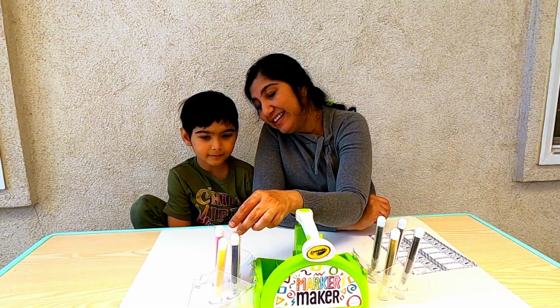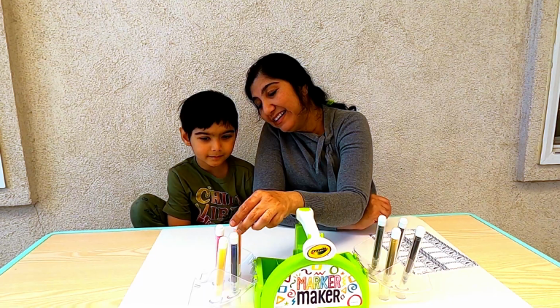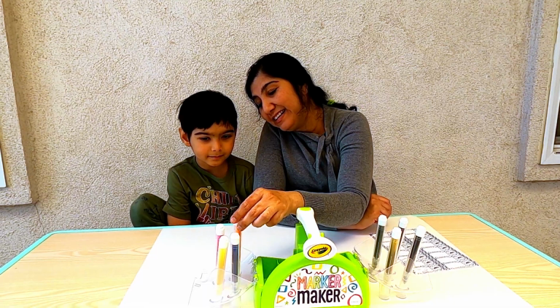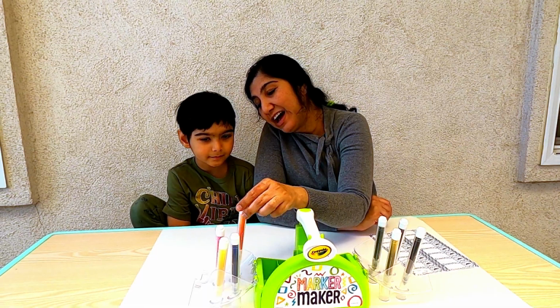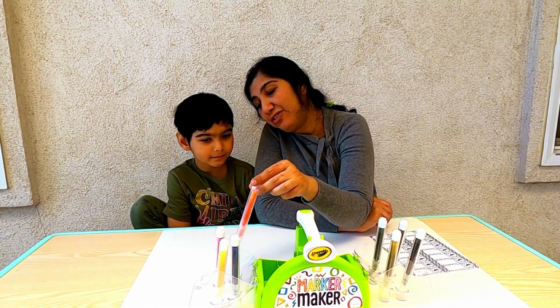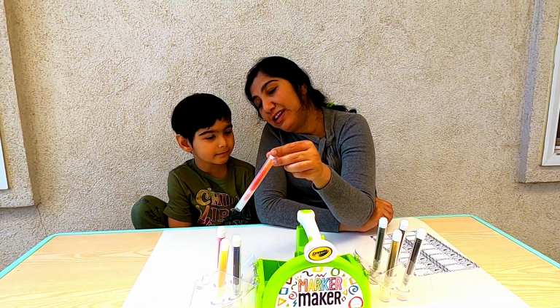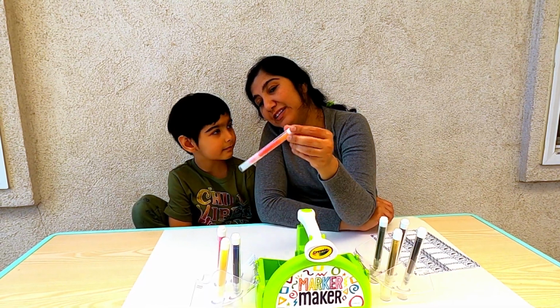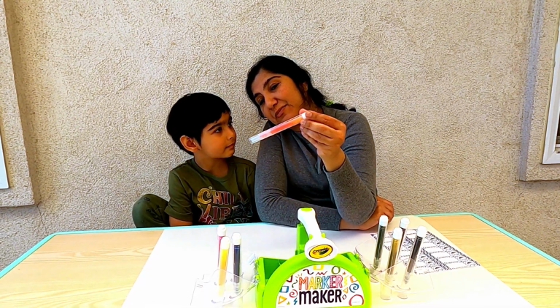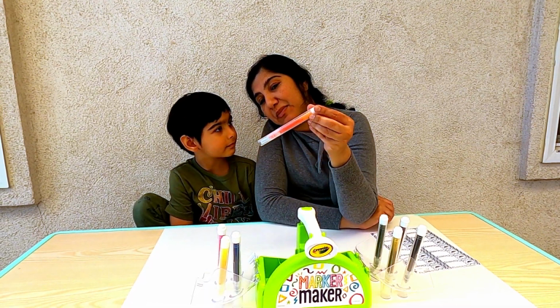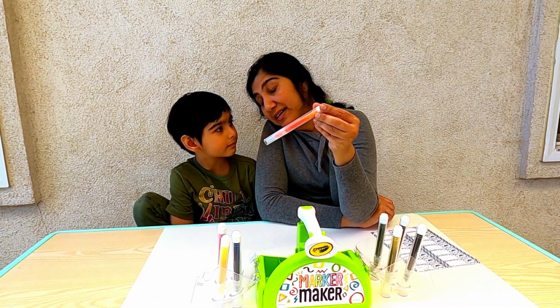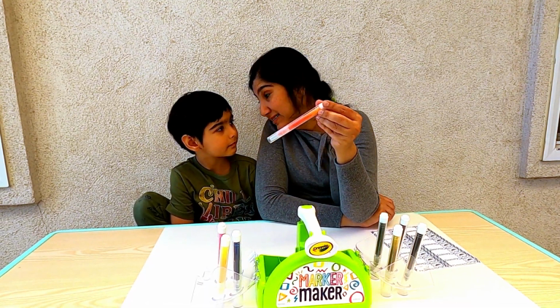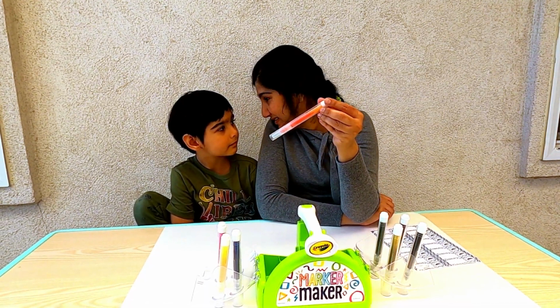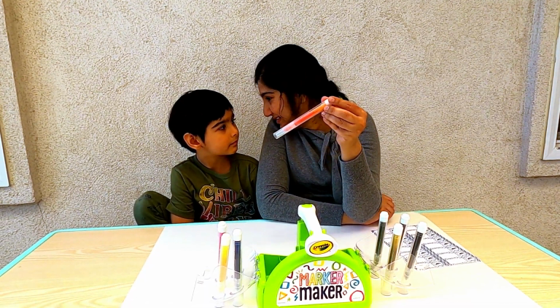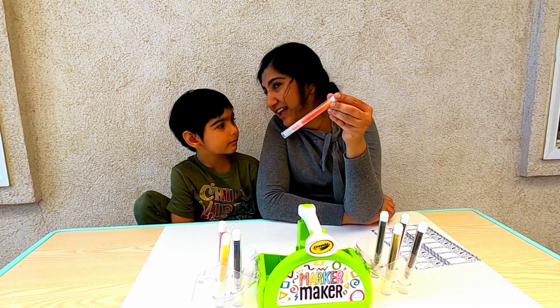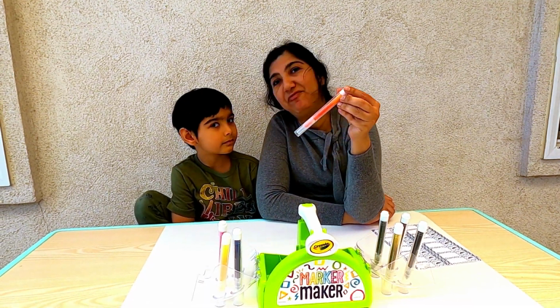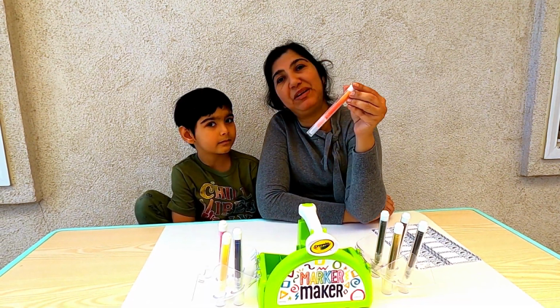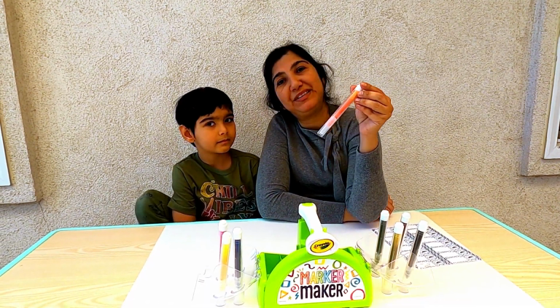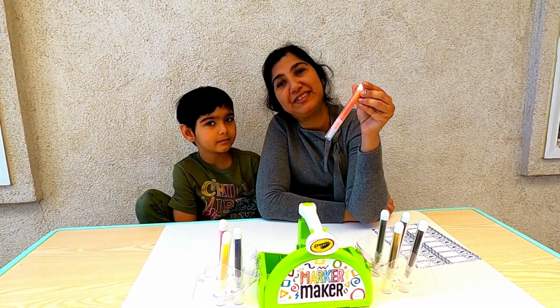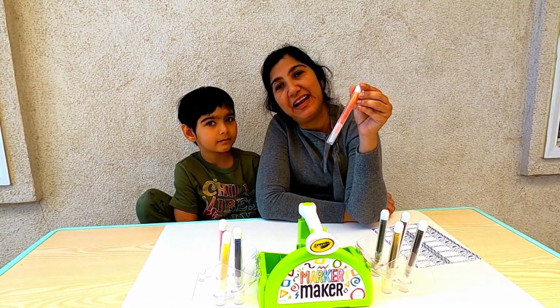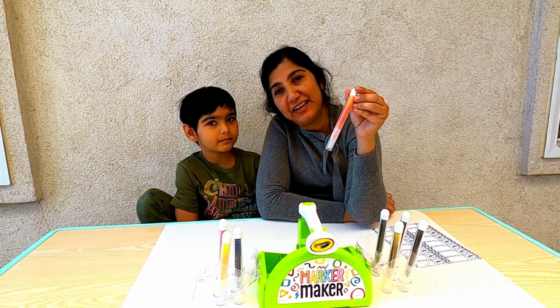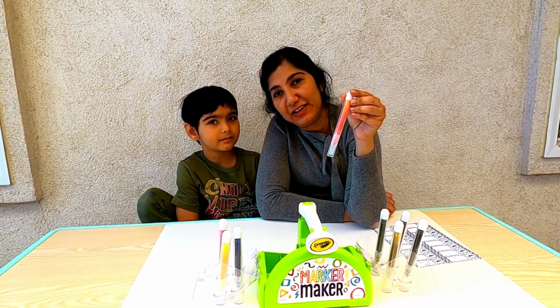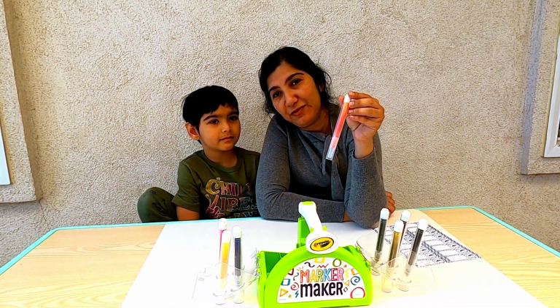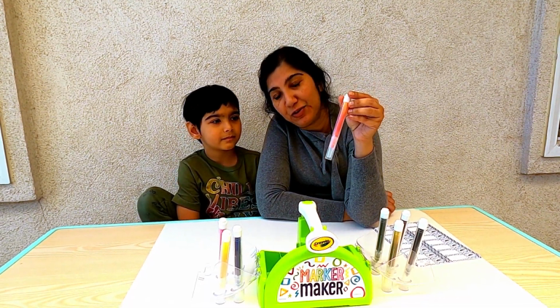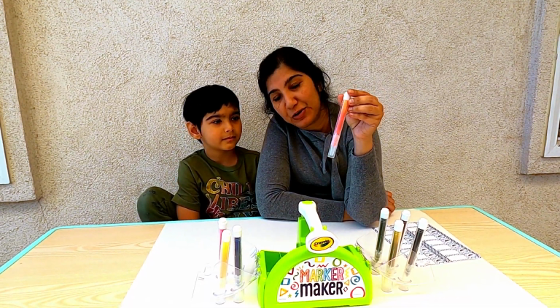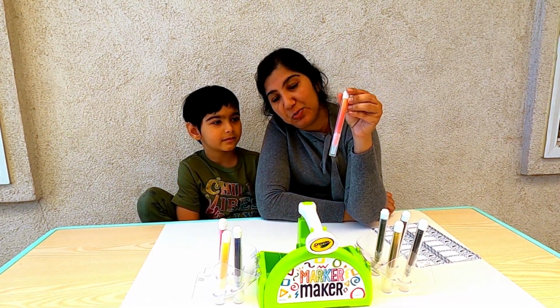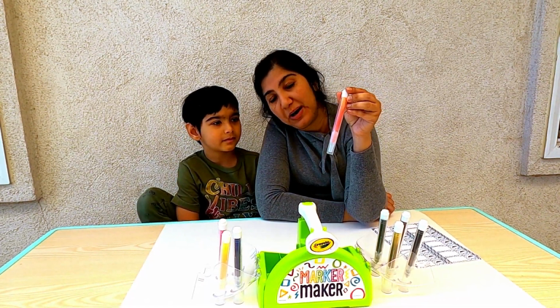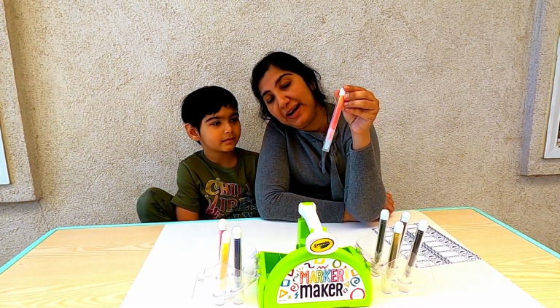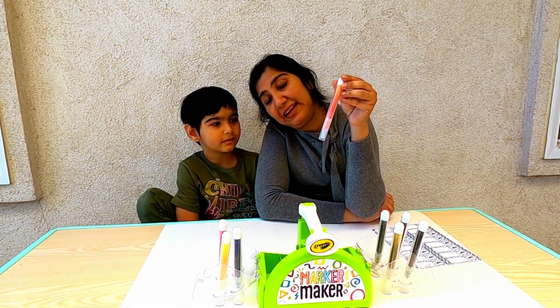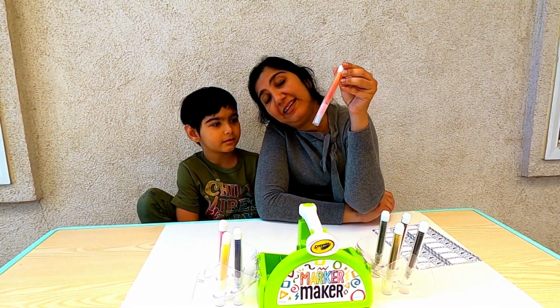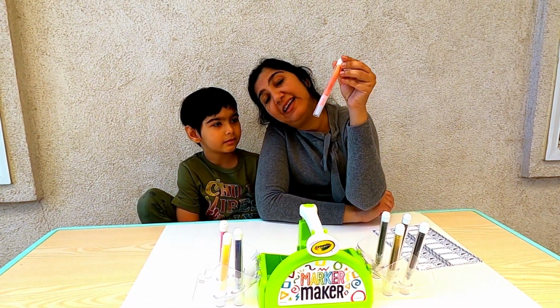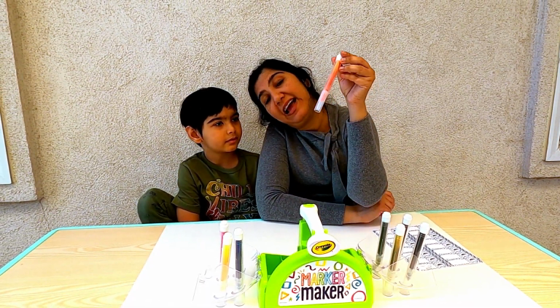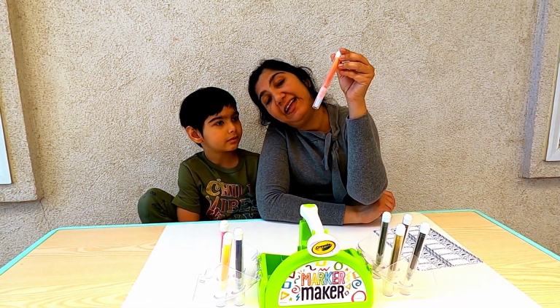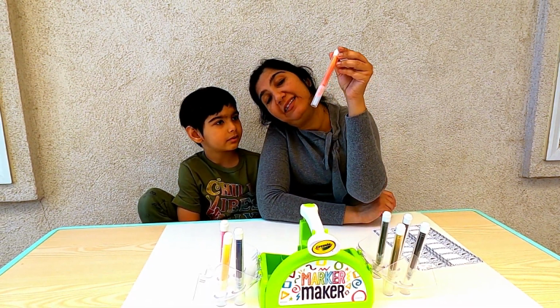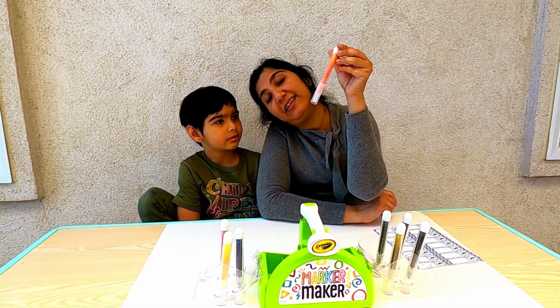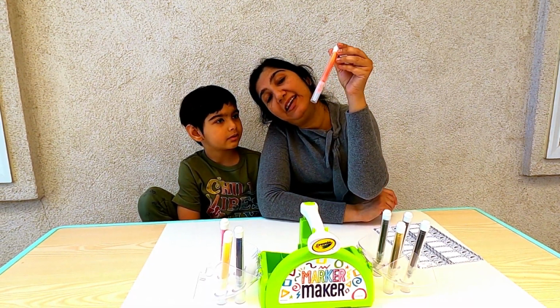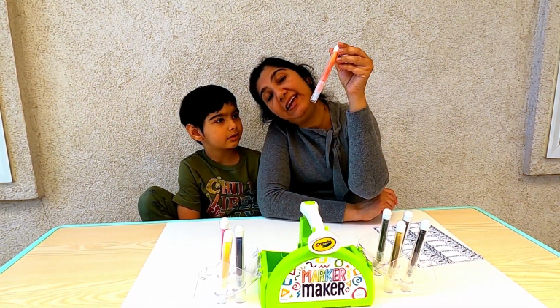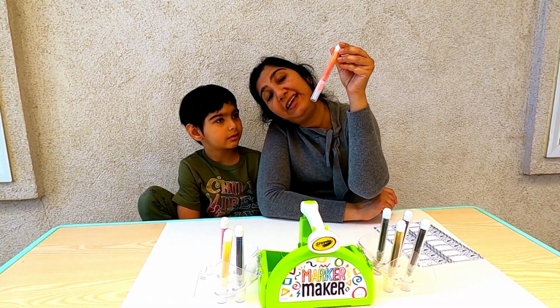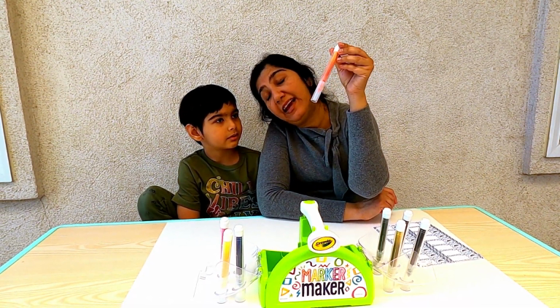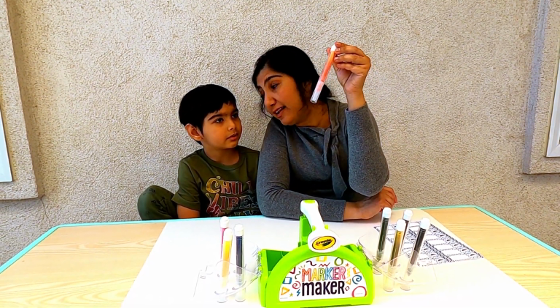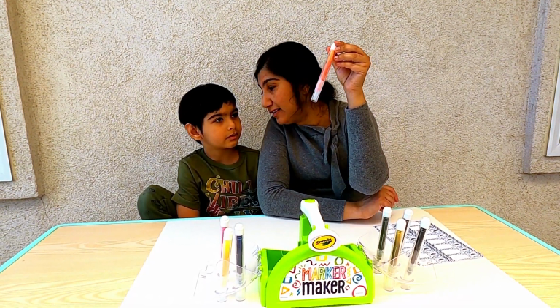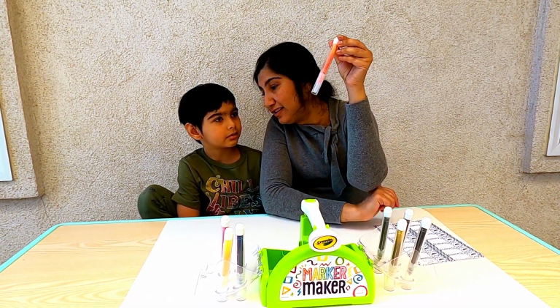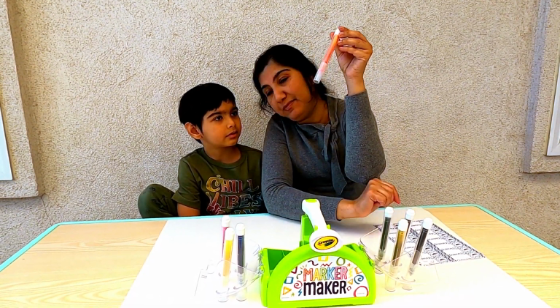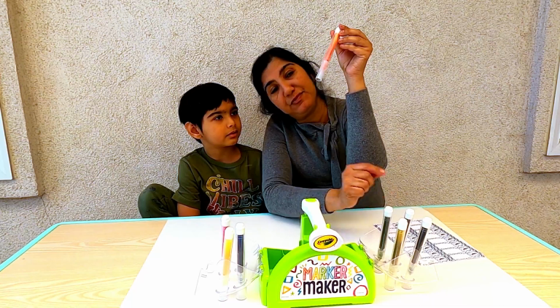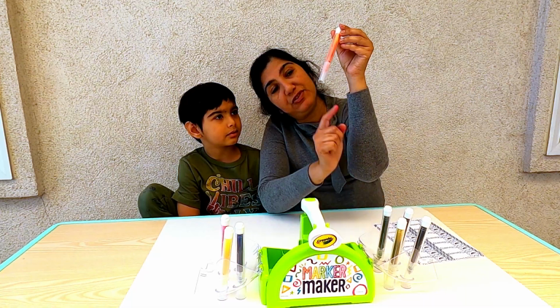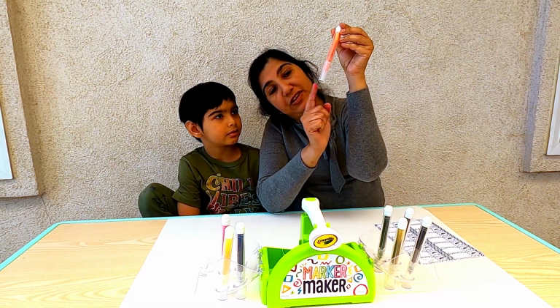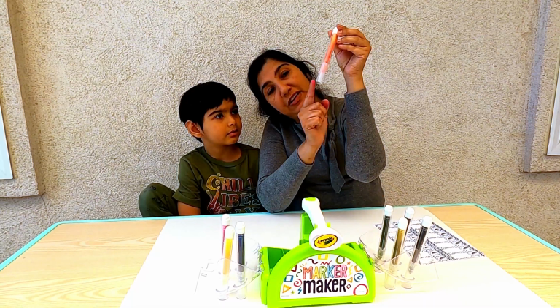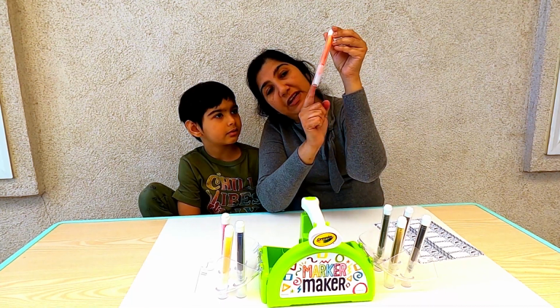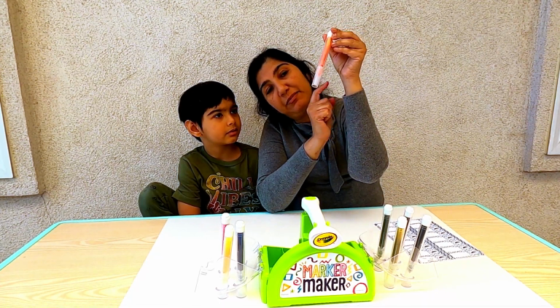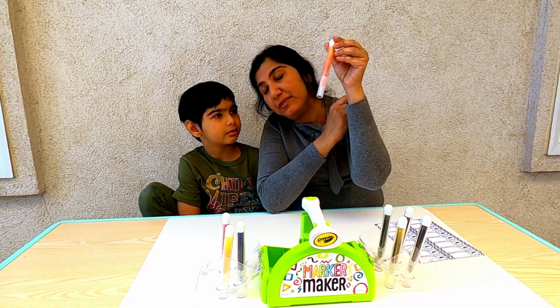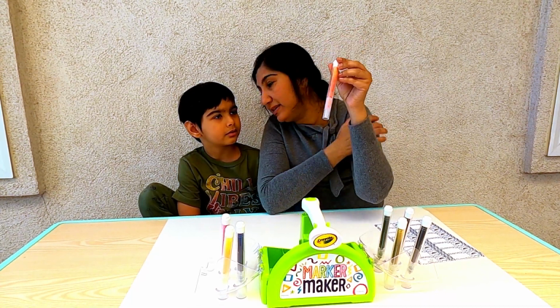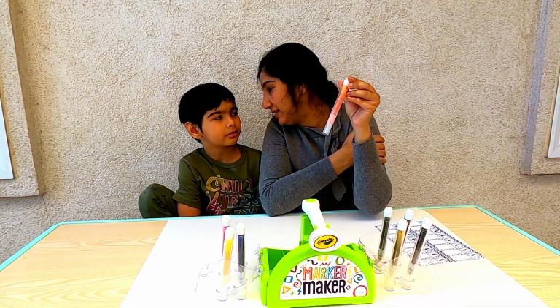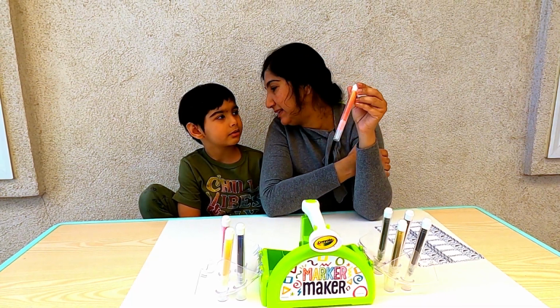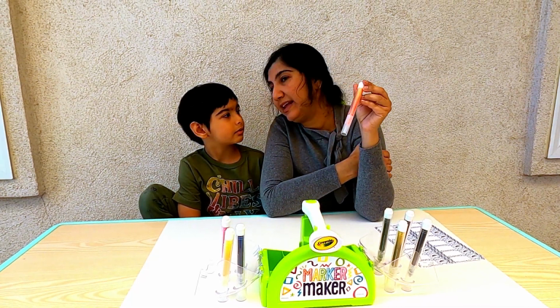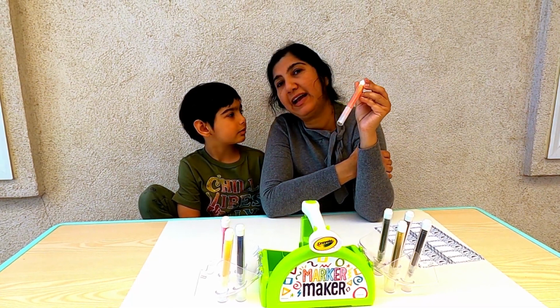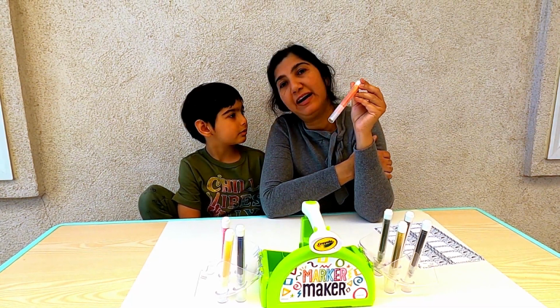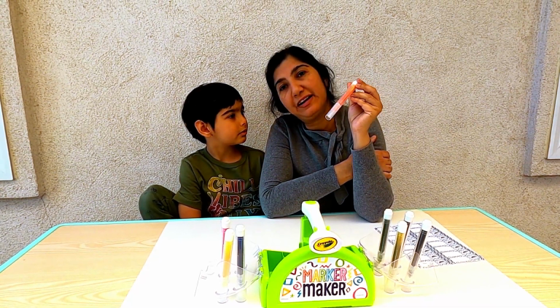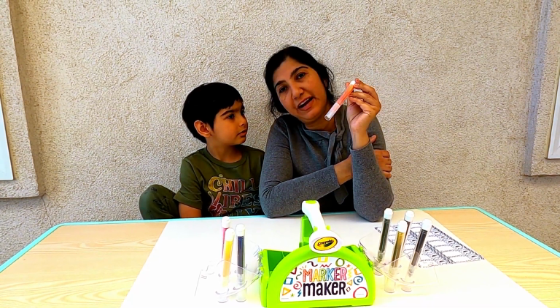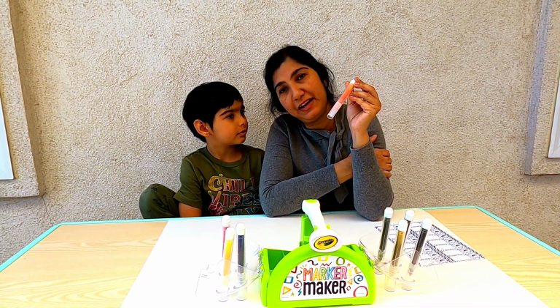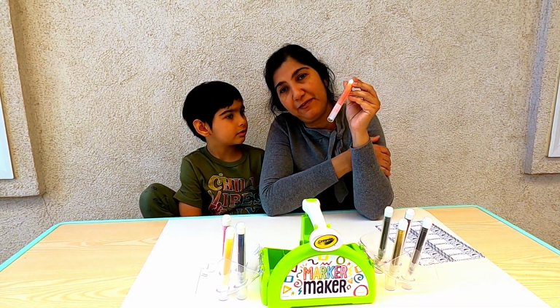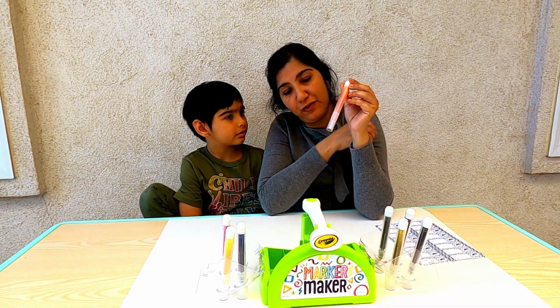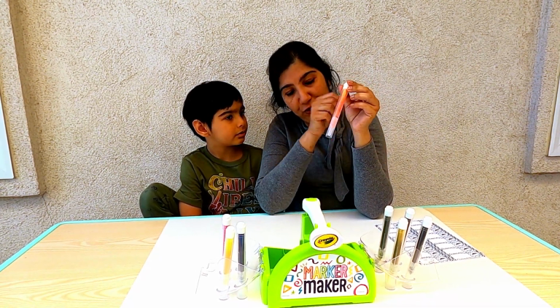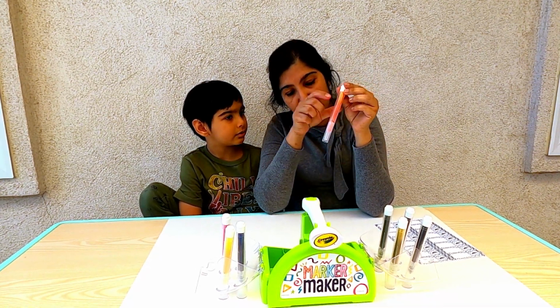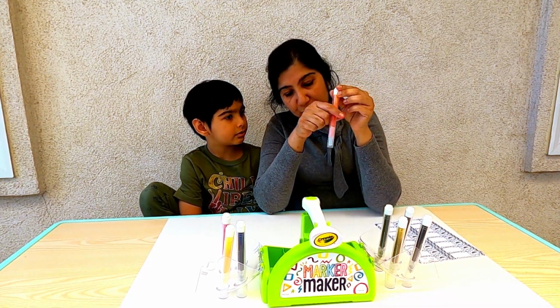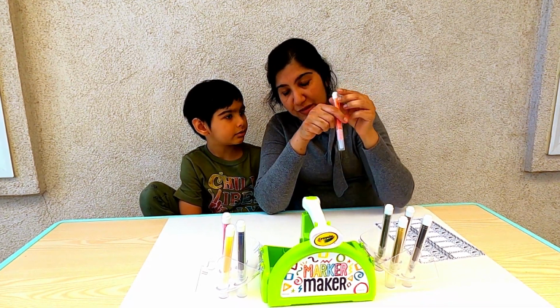Now that the markers have been standing for a while and the ink has seeped to the nib, they are ready for use.